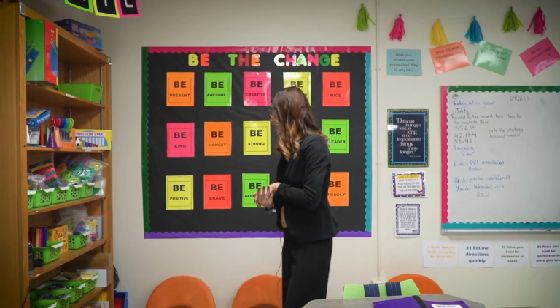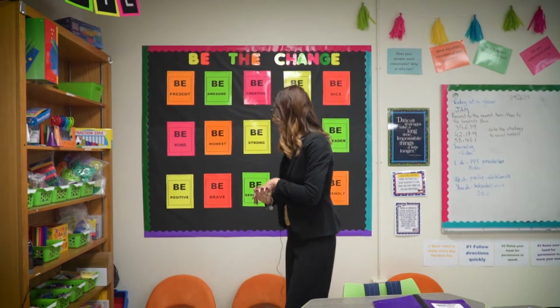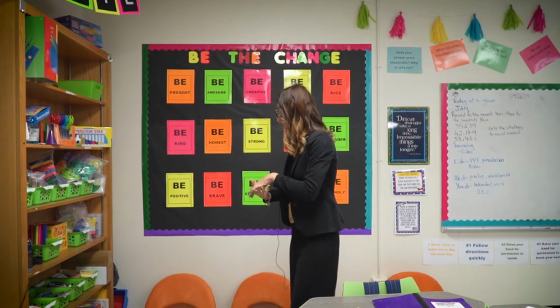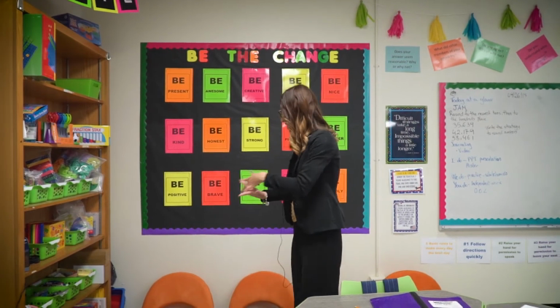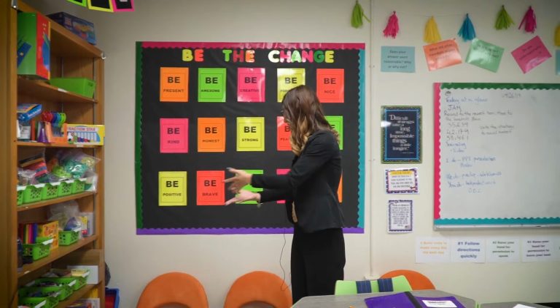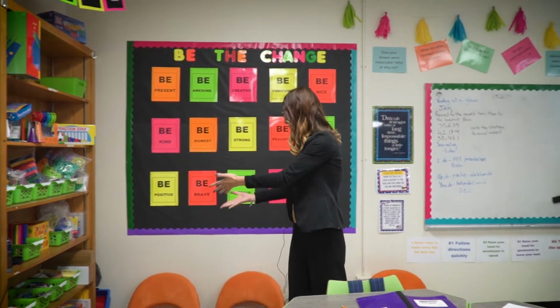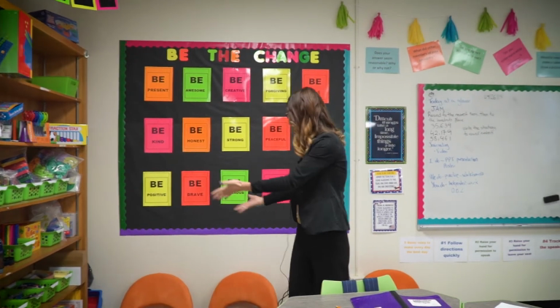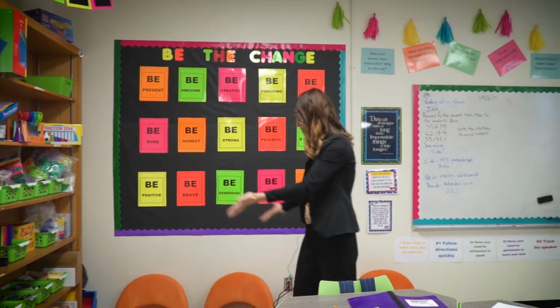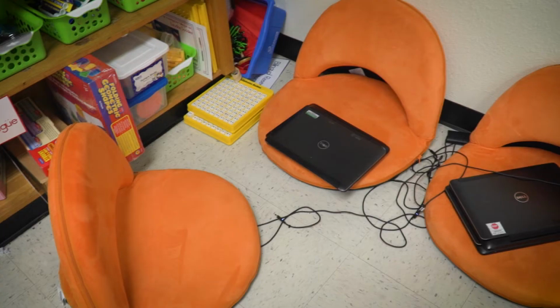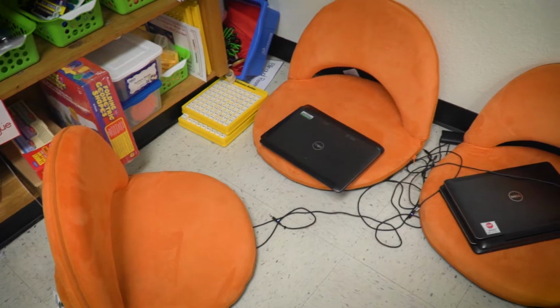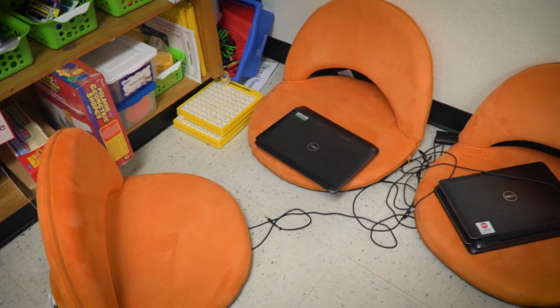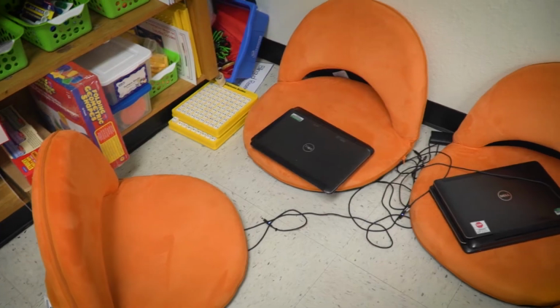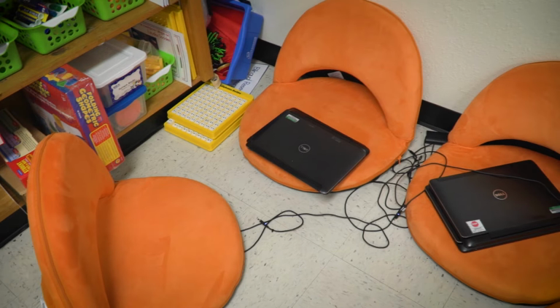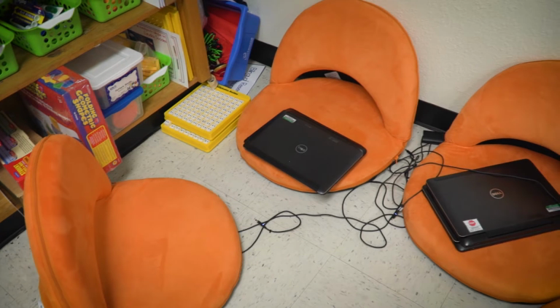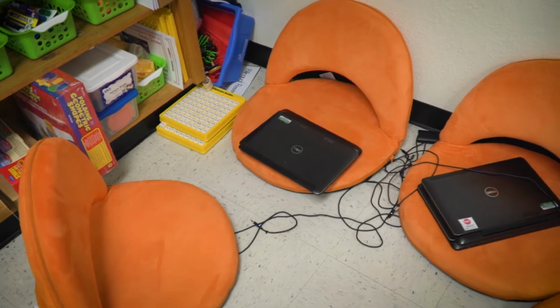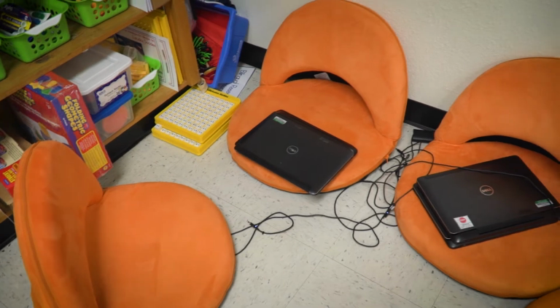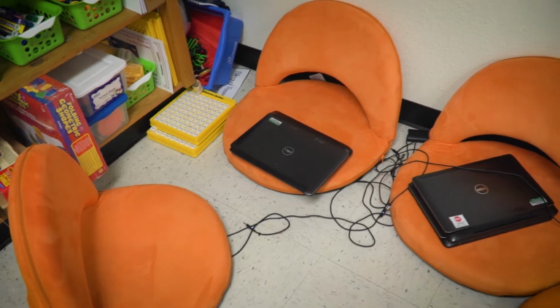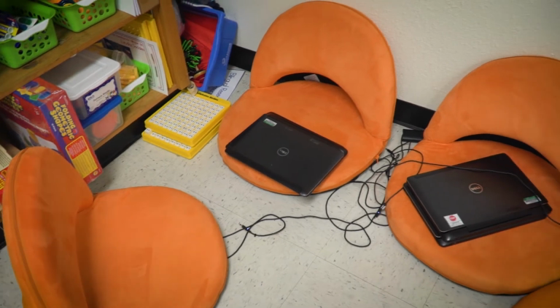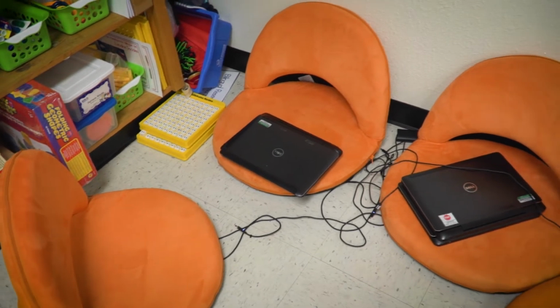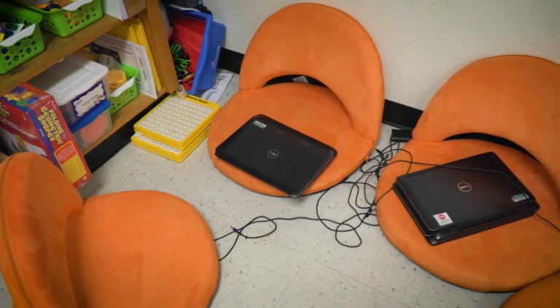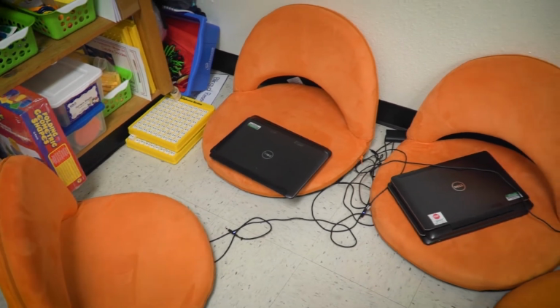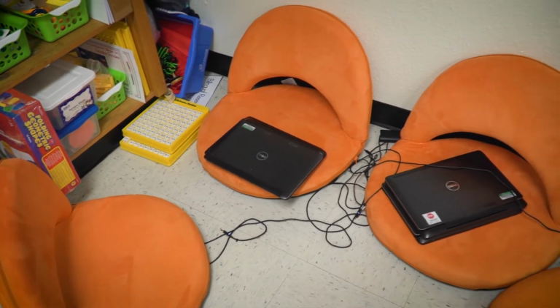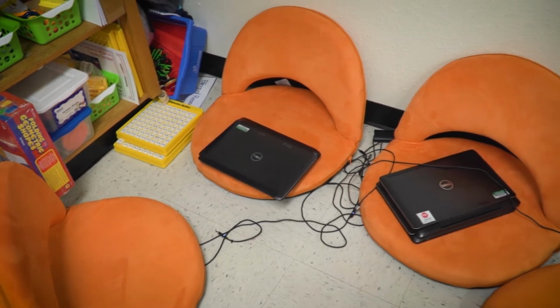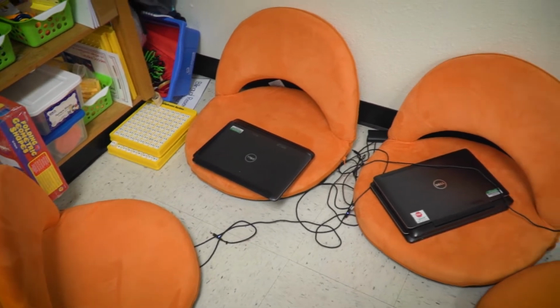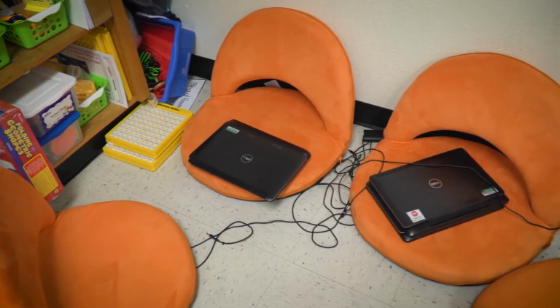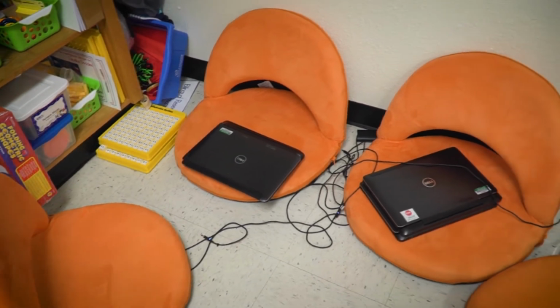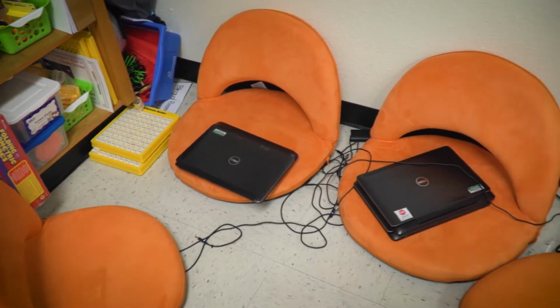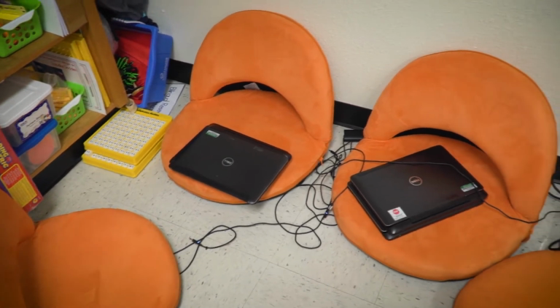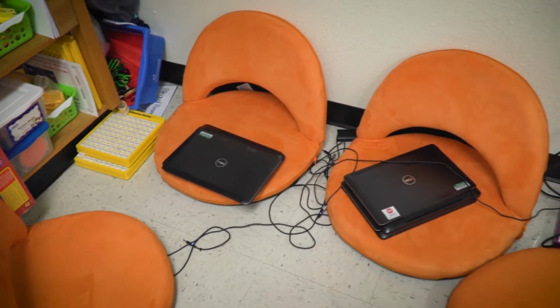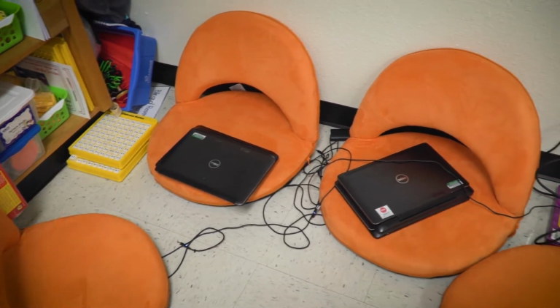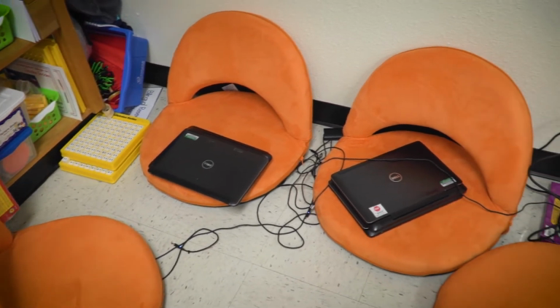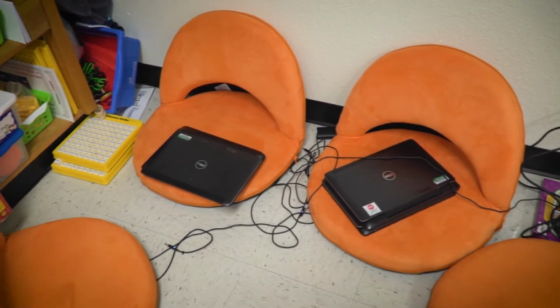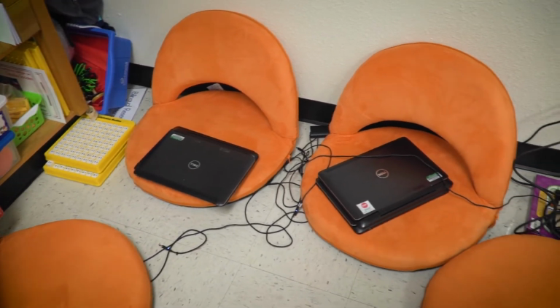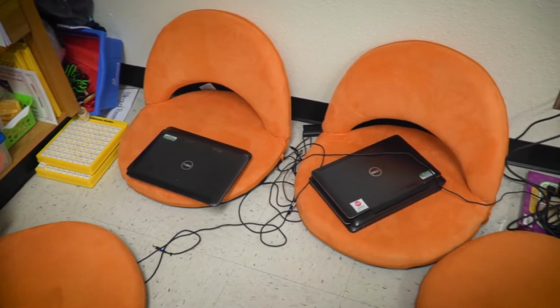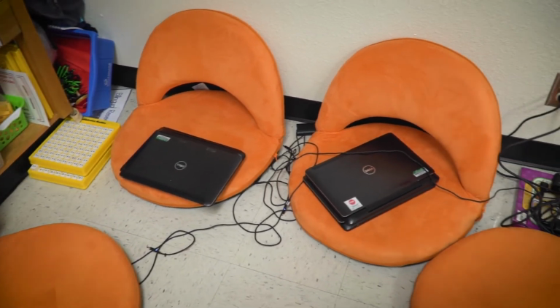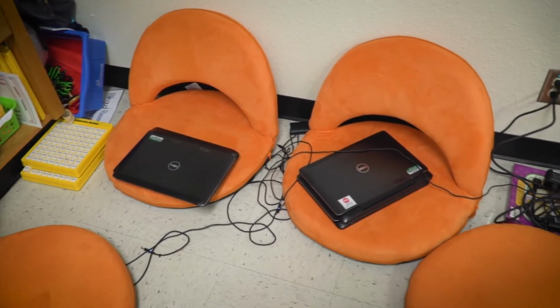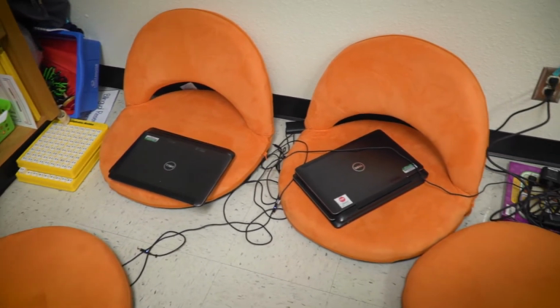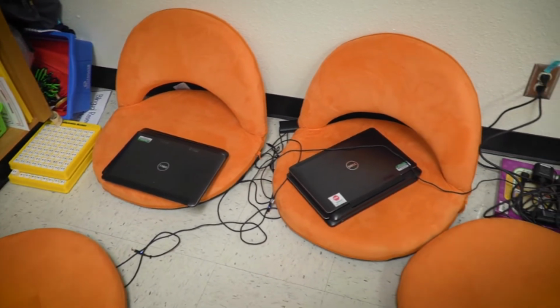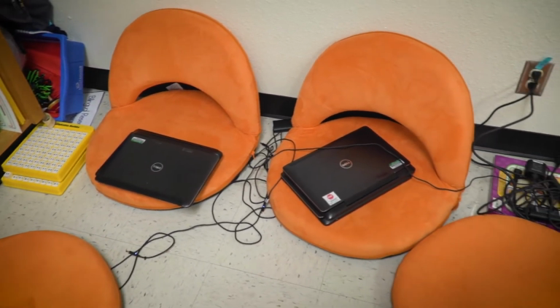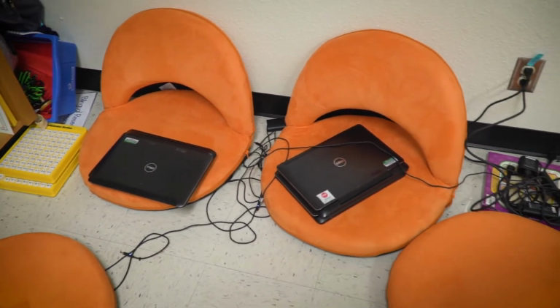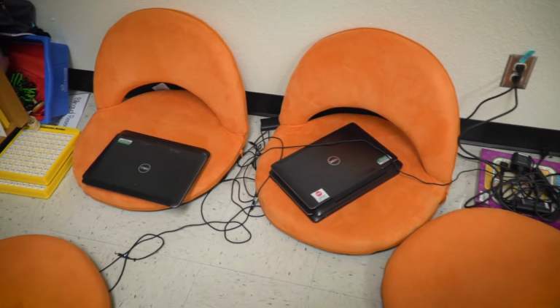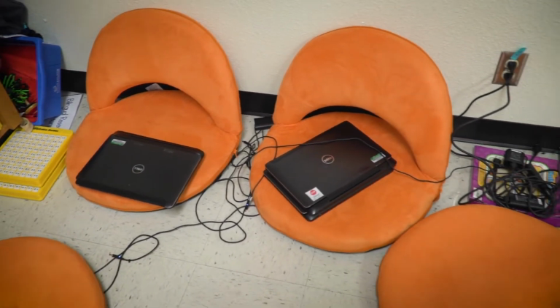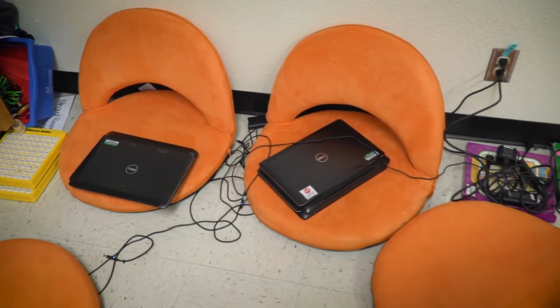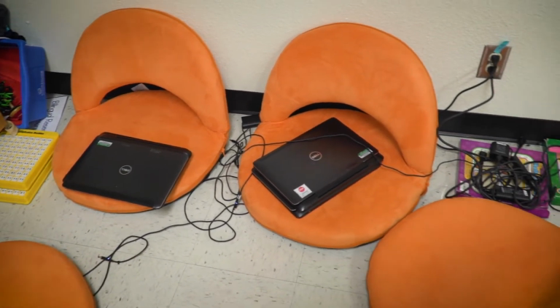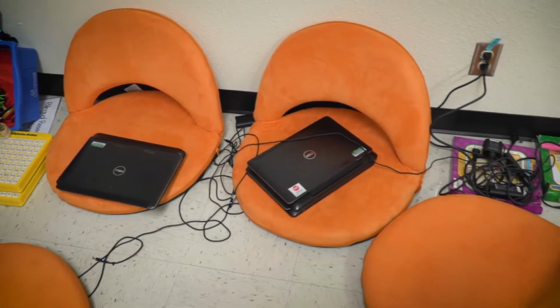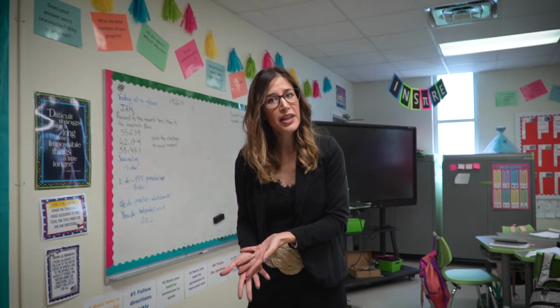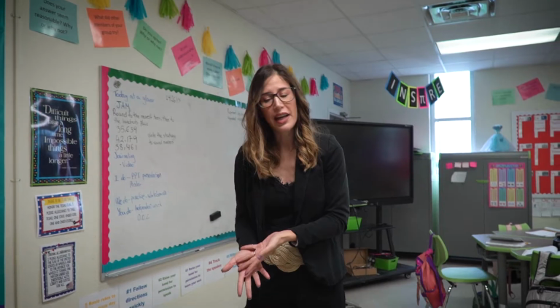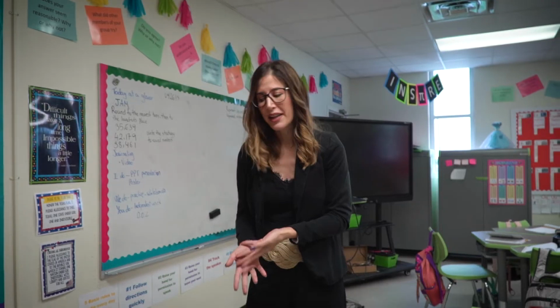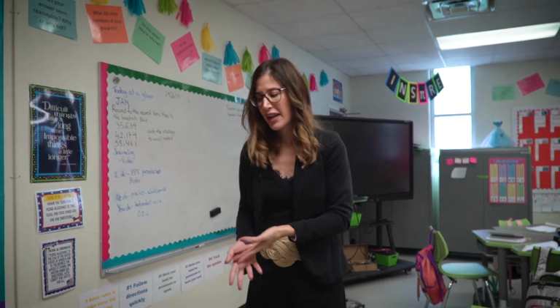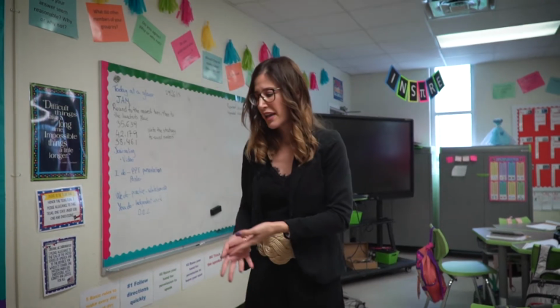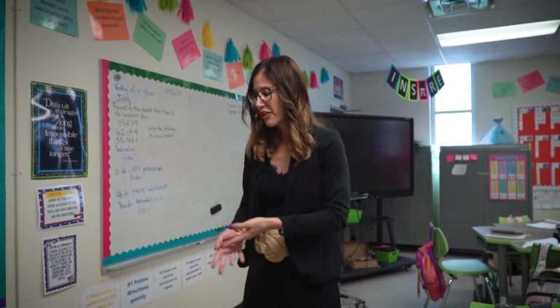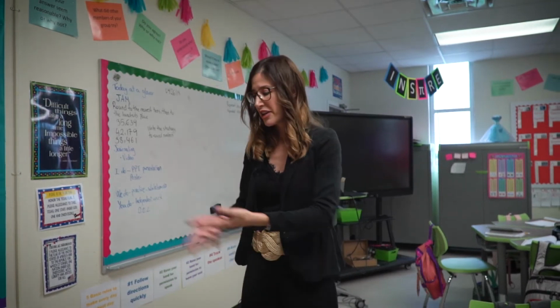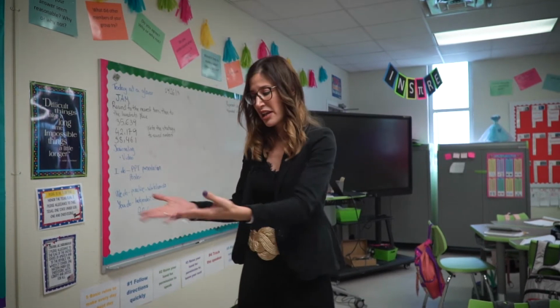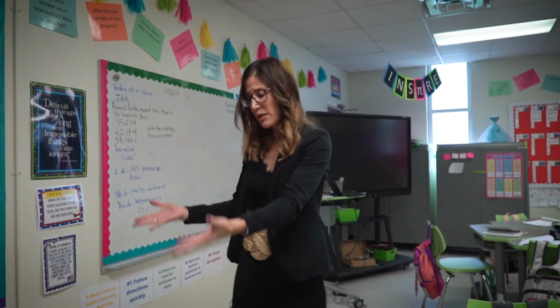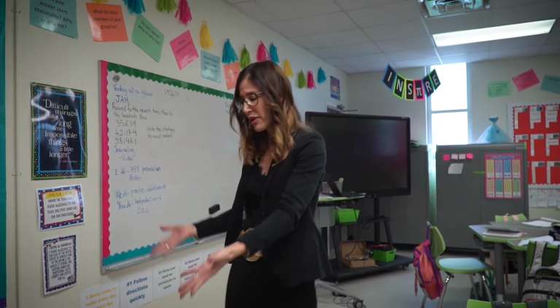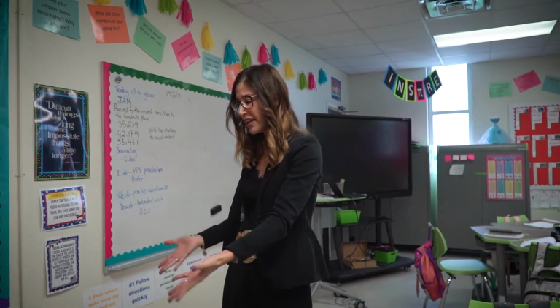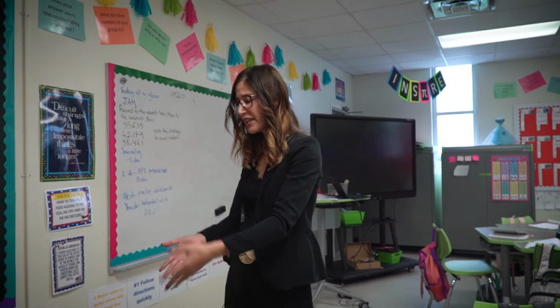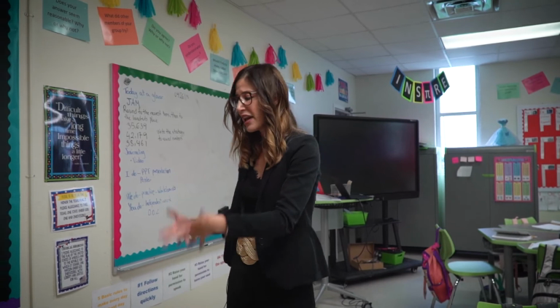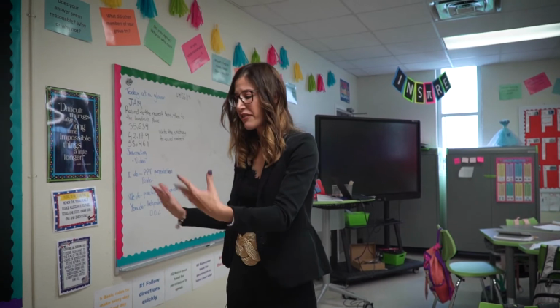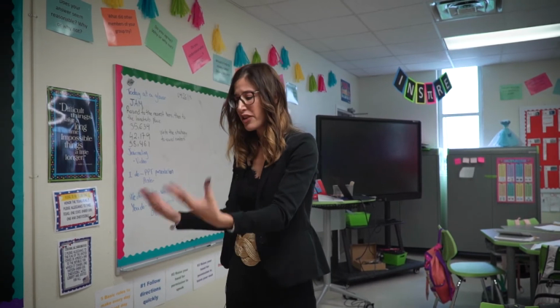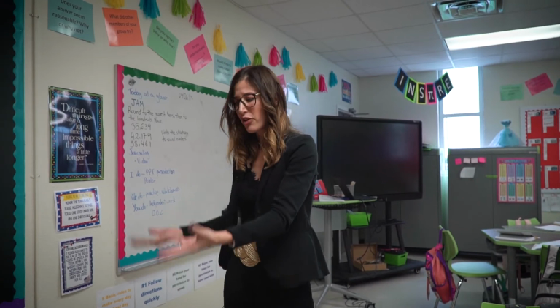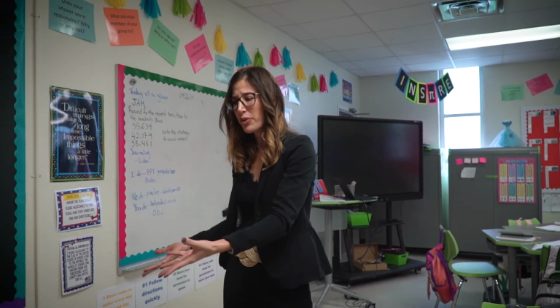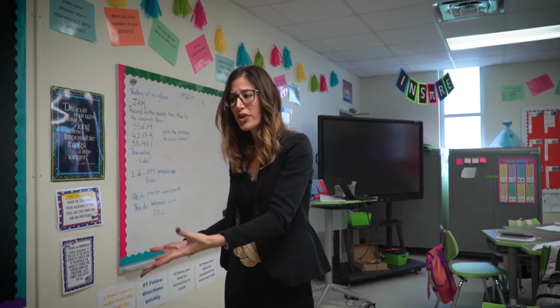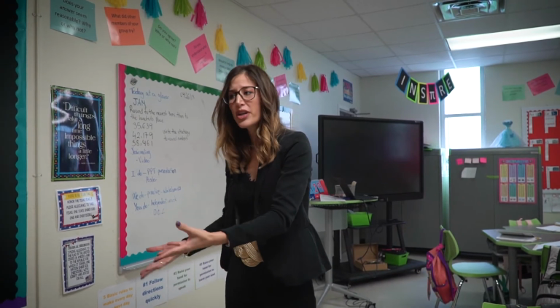This is flexible seating — this is a PBL classroom. They work on project-based learning and they are independent. They have their computers.